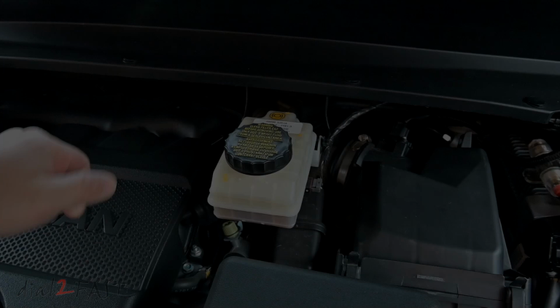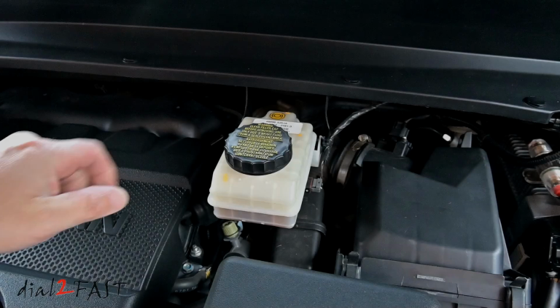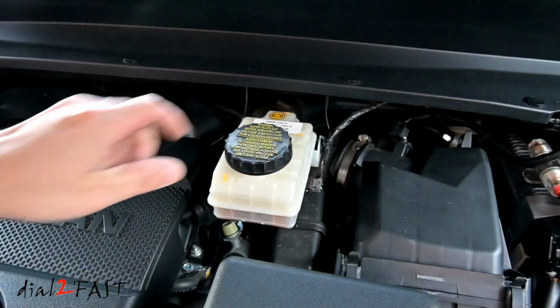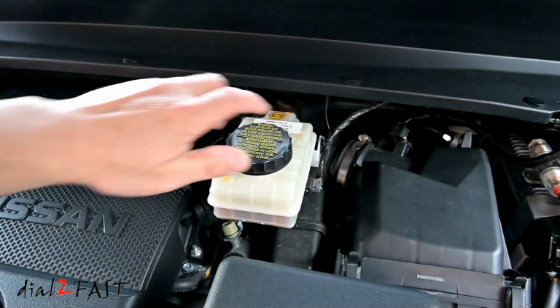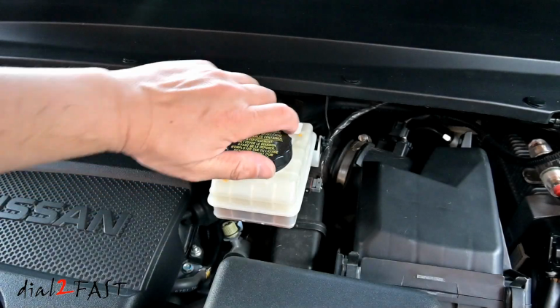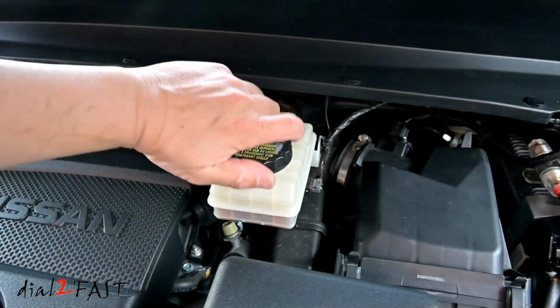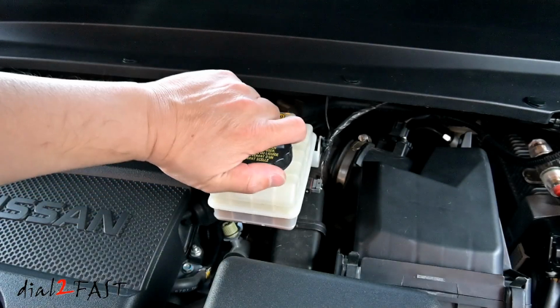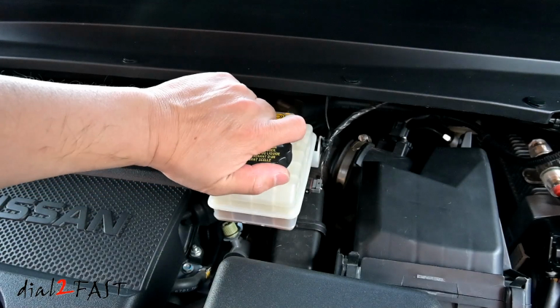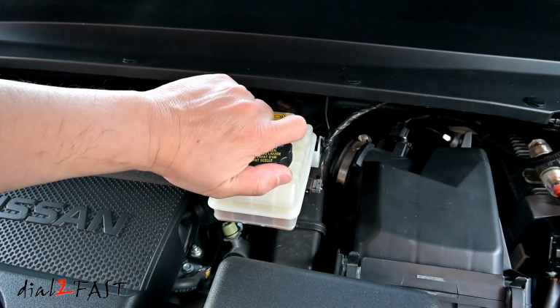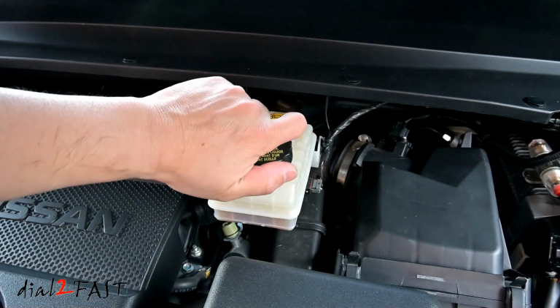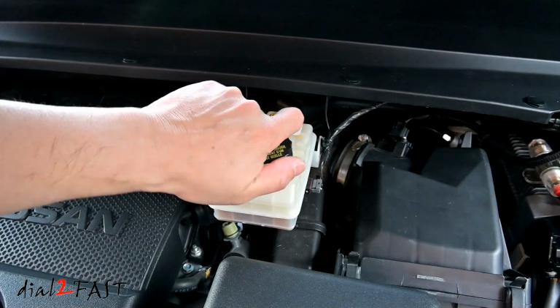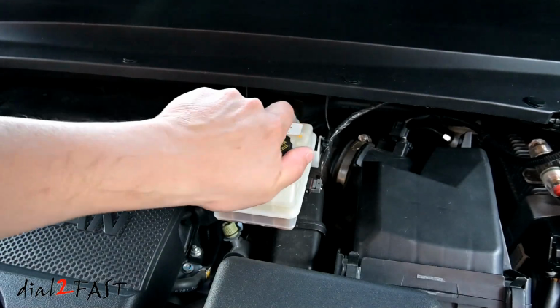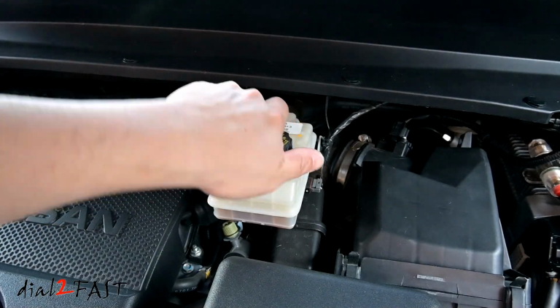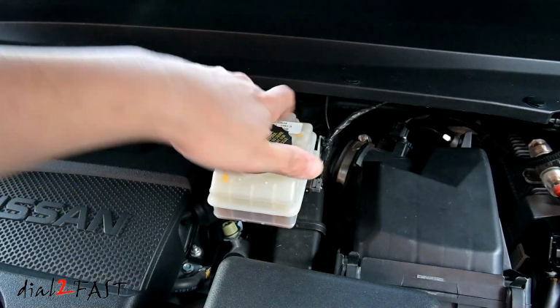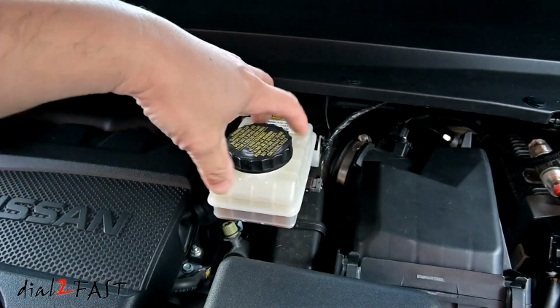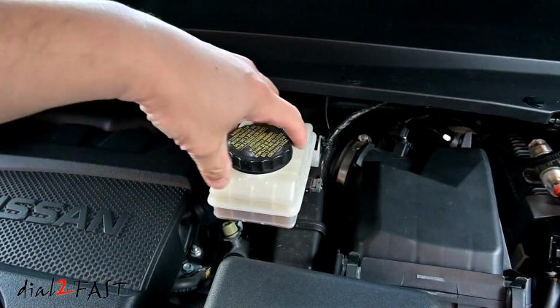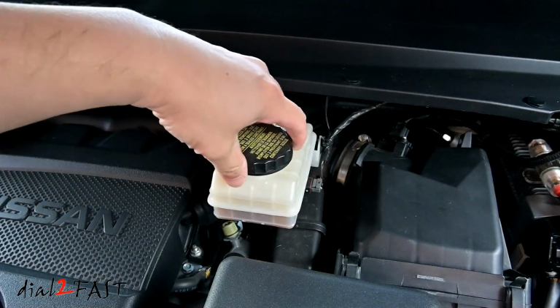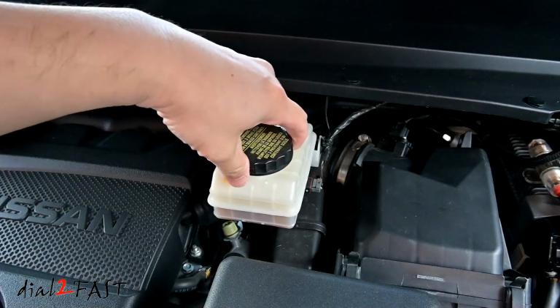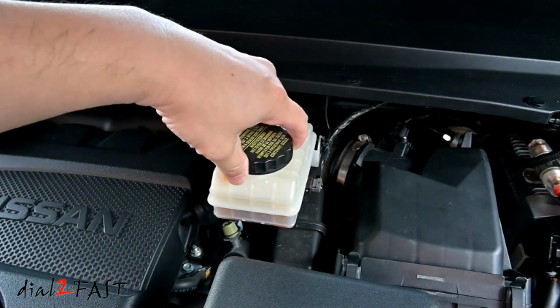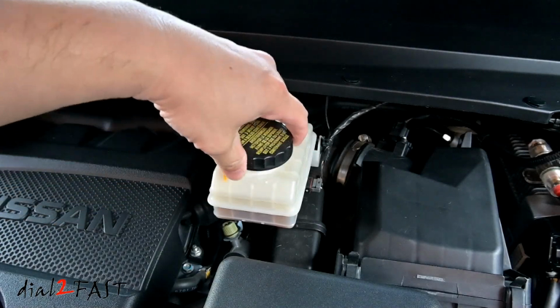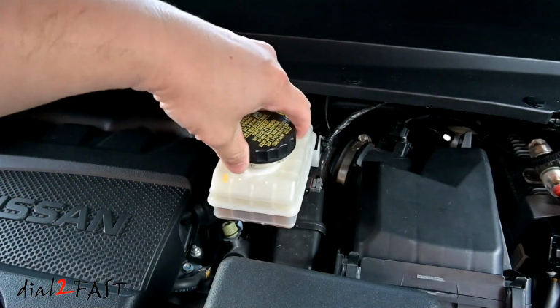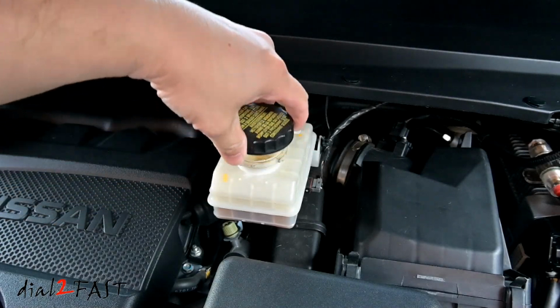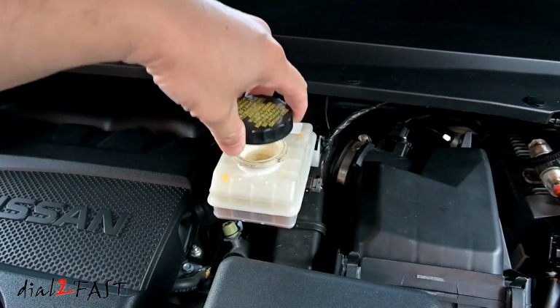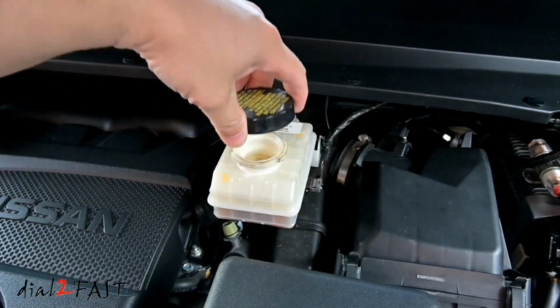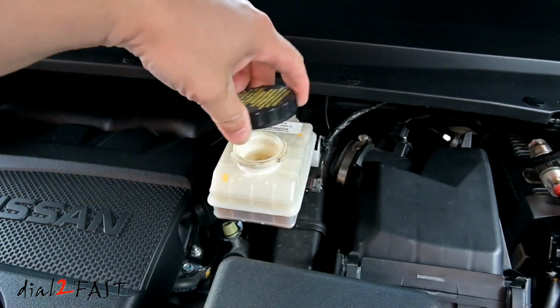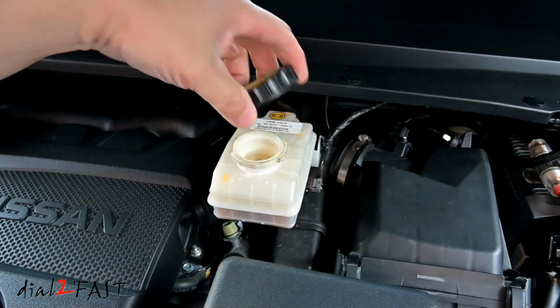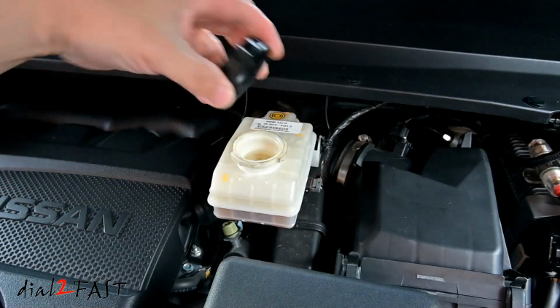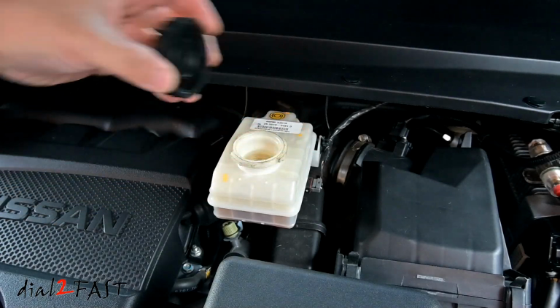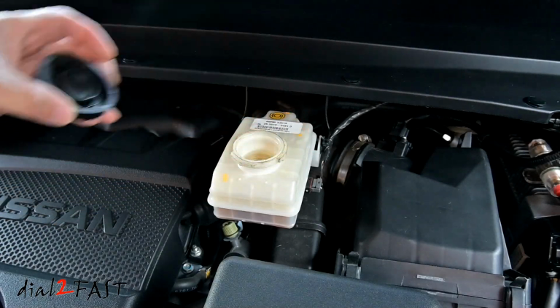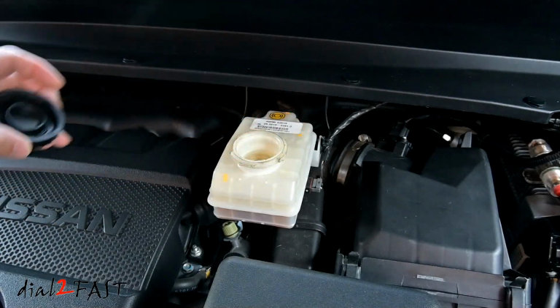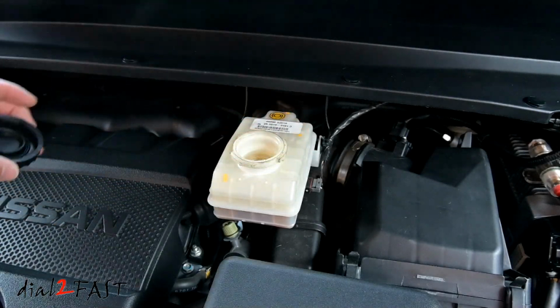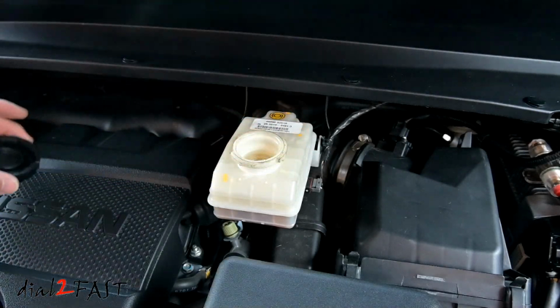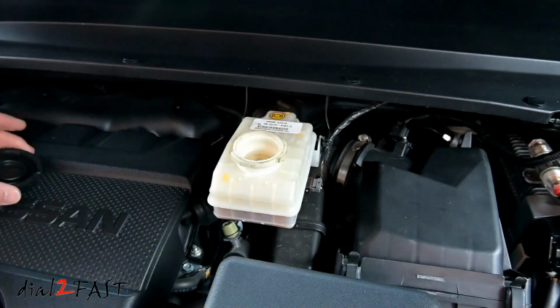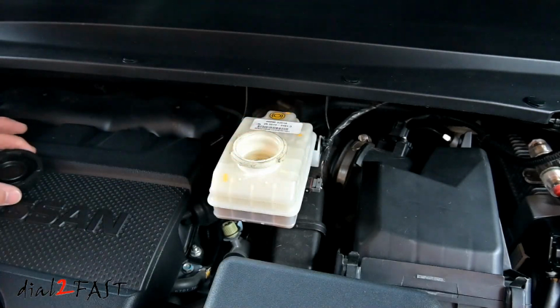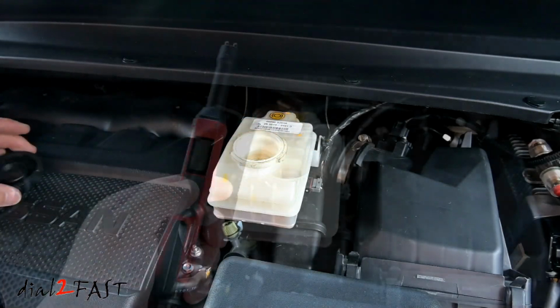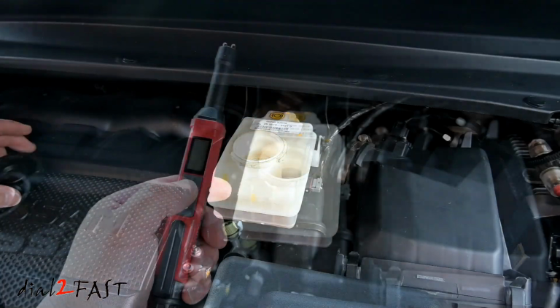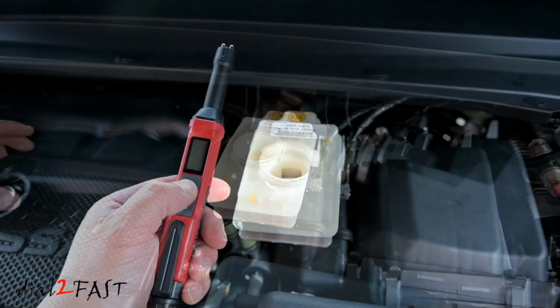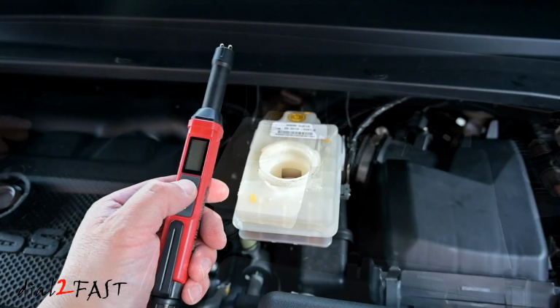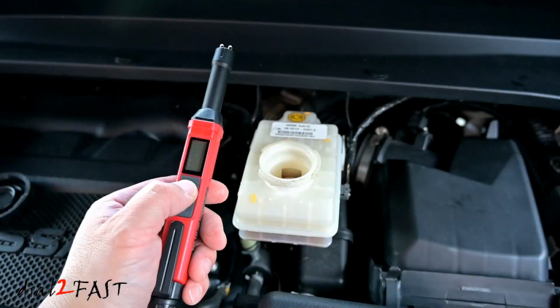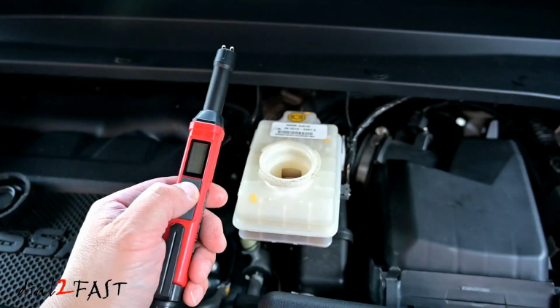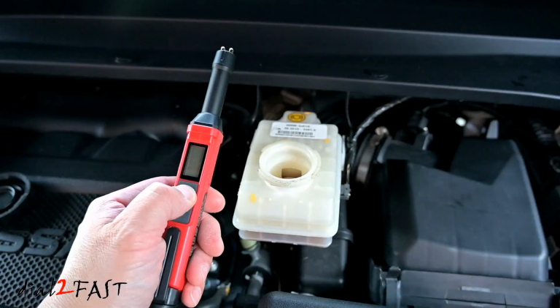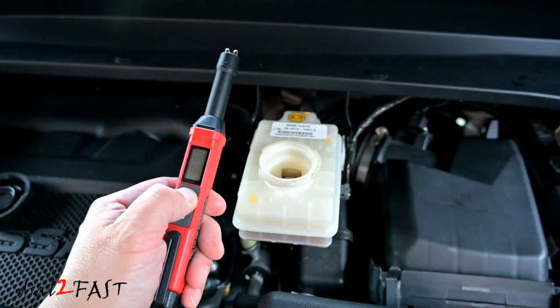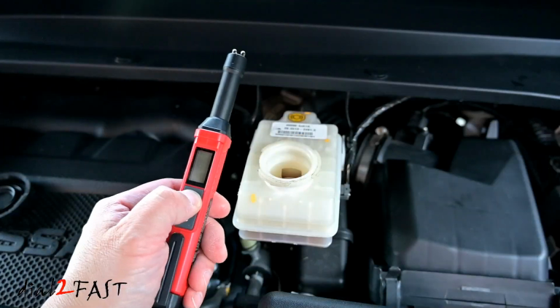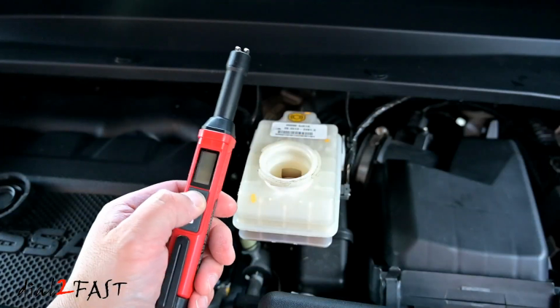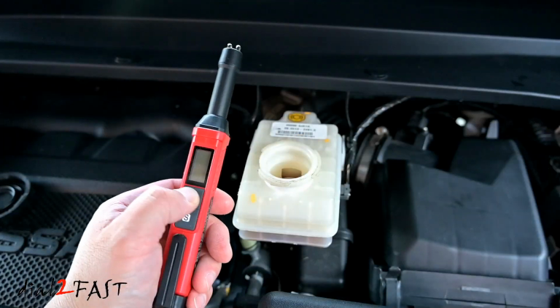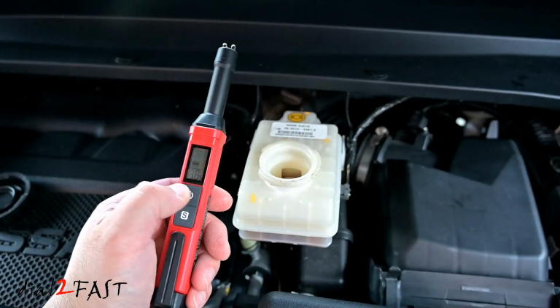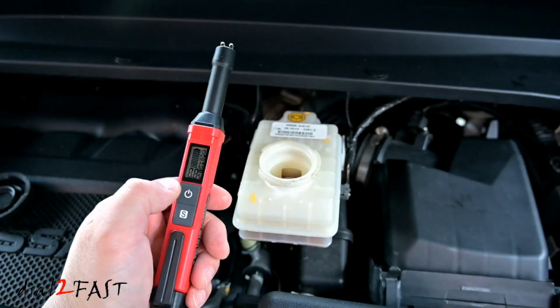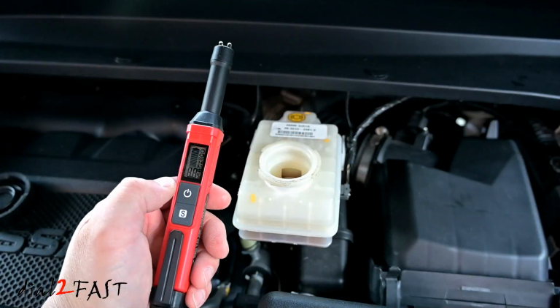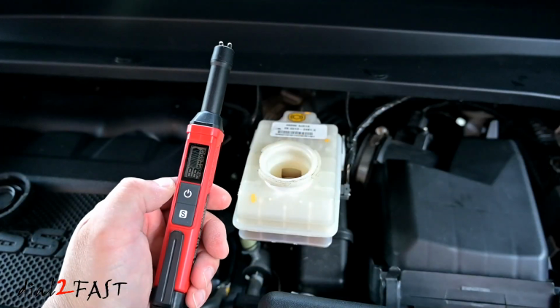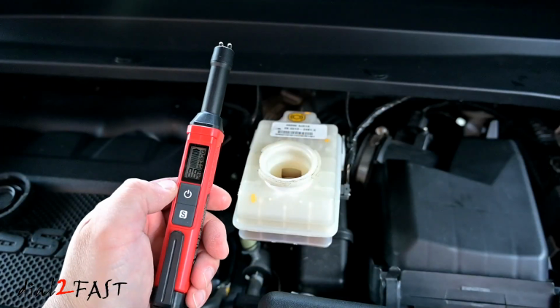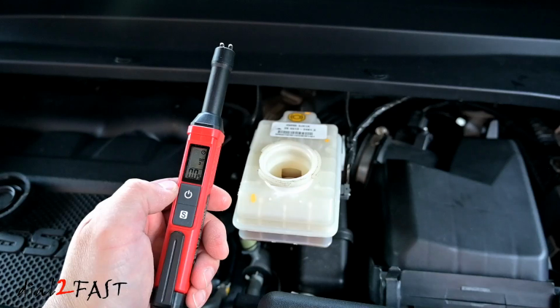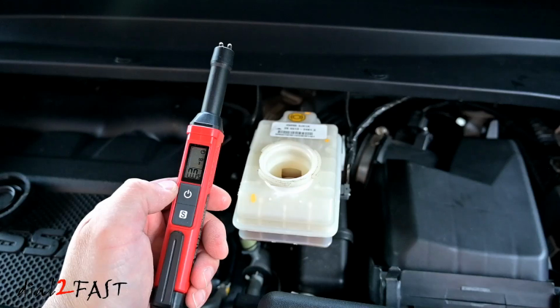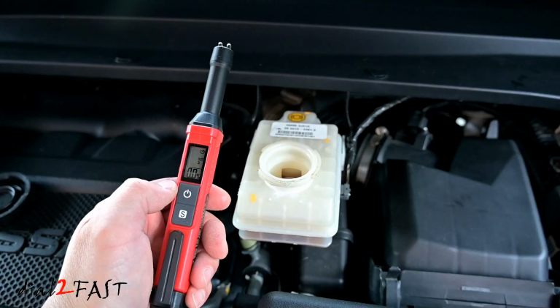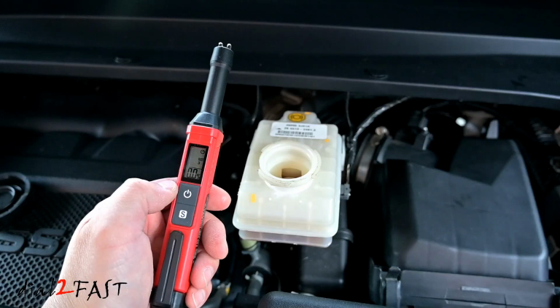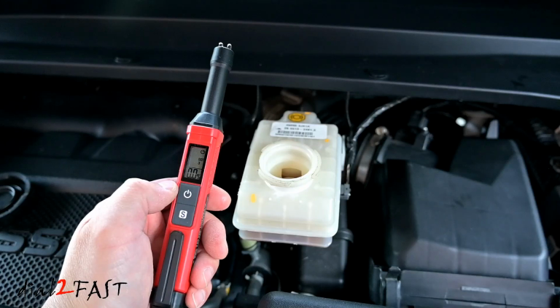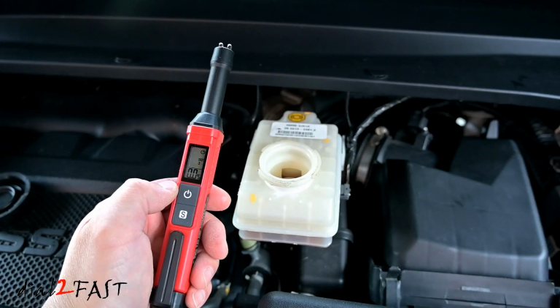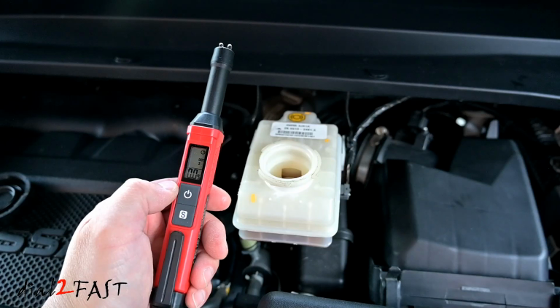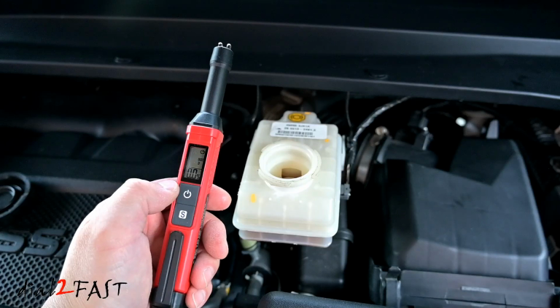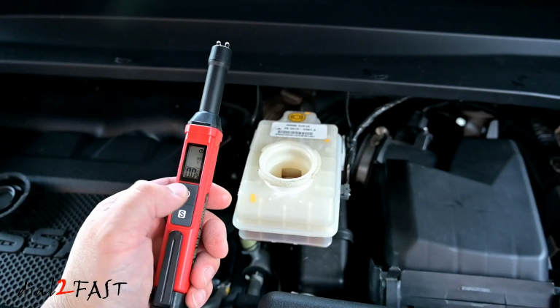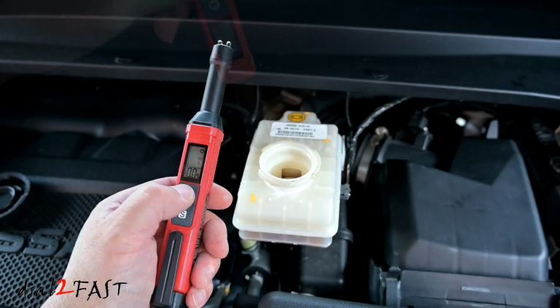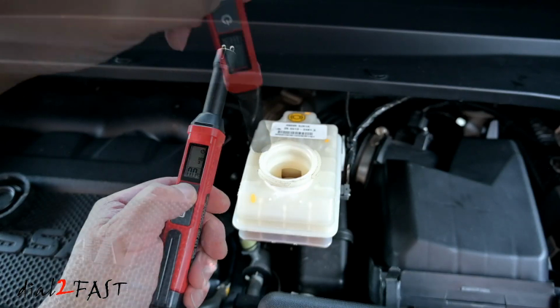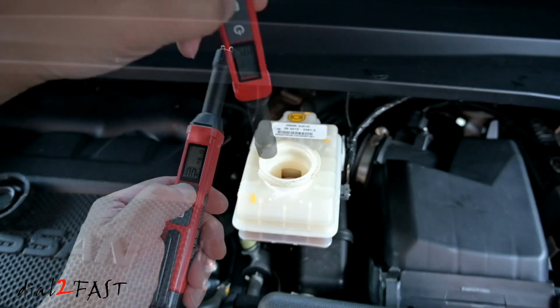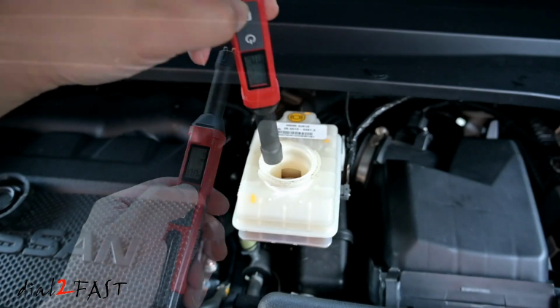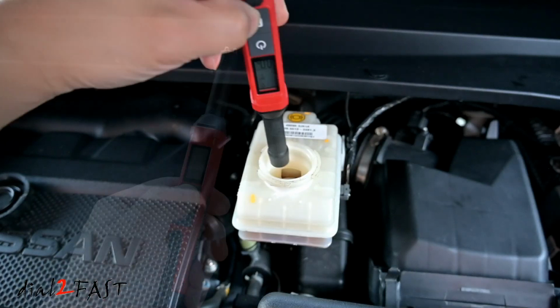Hello viewers! This Dao2Fast here. In today's video, I'll show you this very handy tool that'll help you test the condition of your brake fluid.